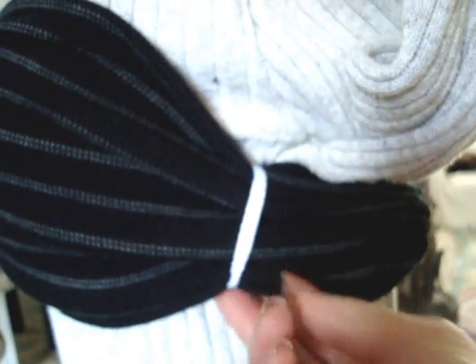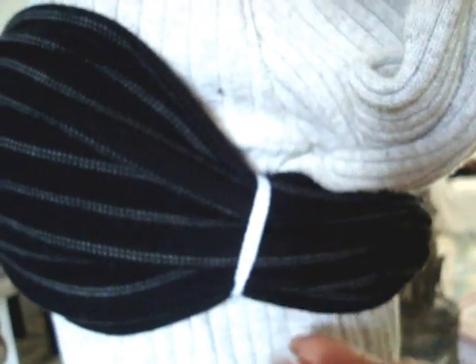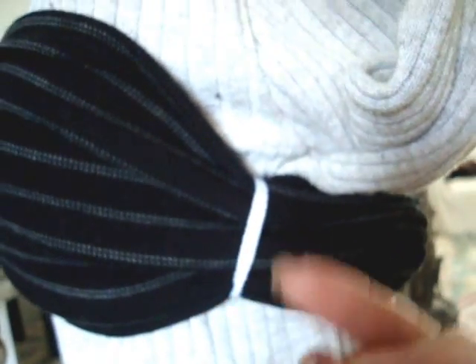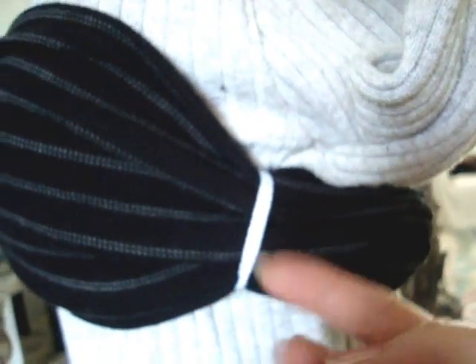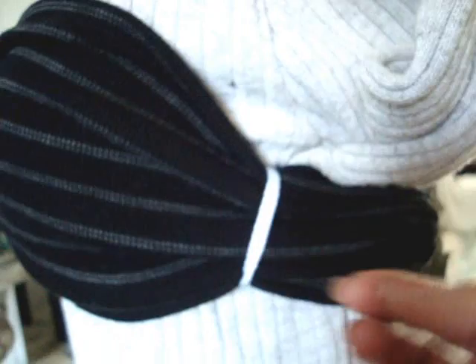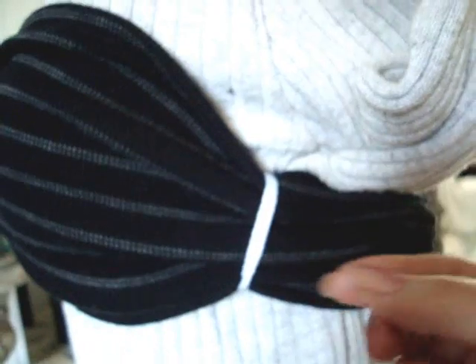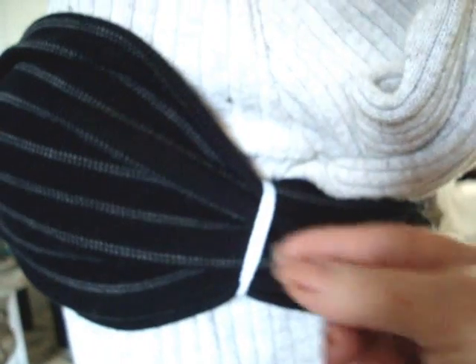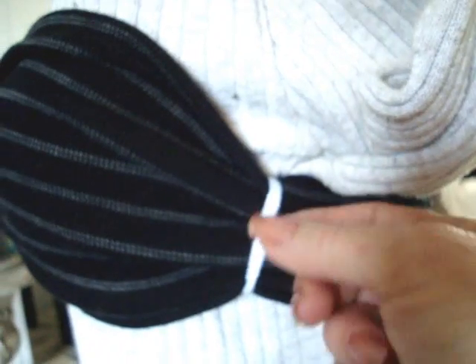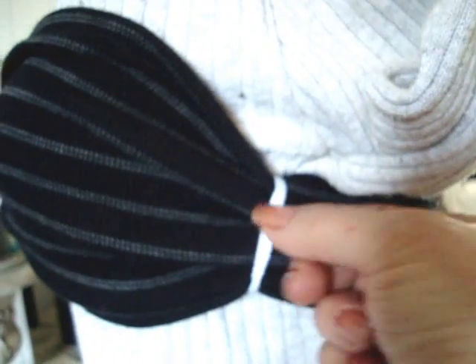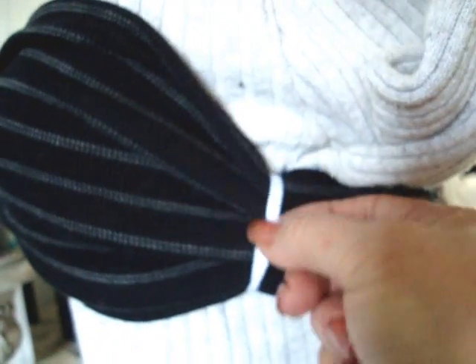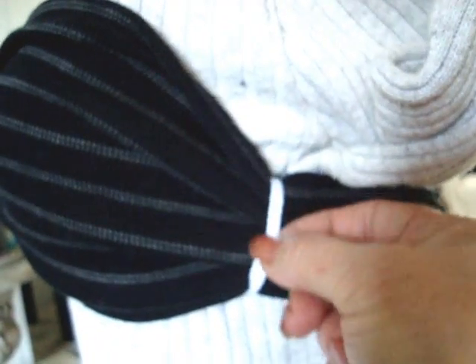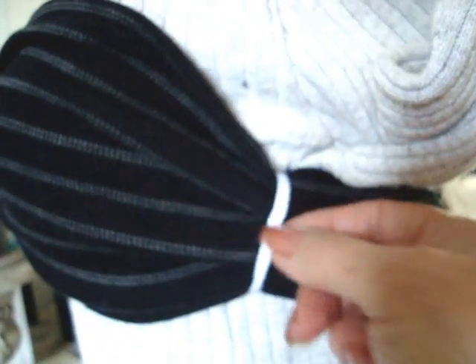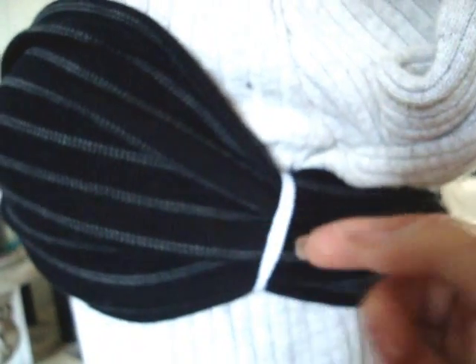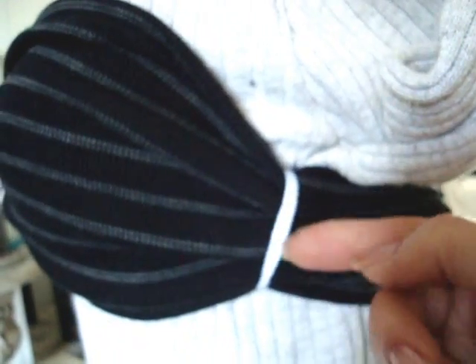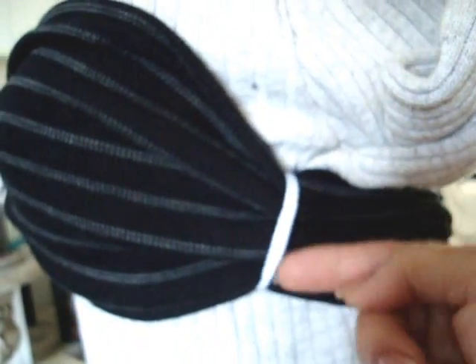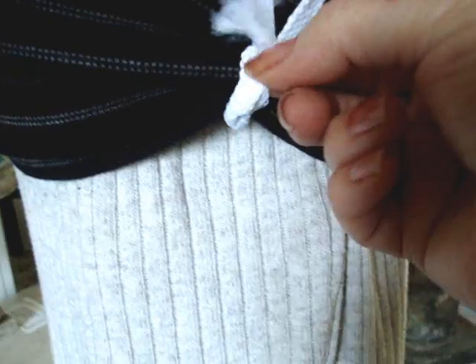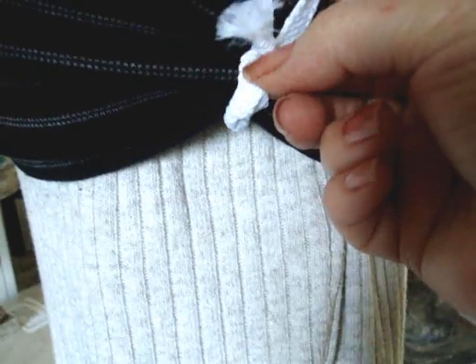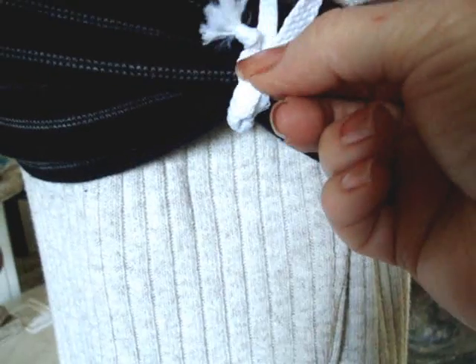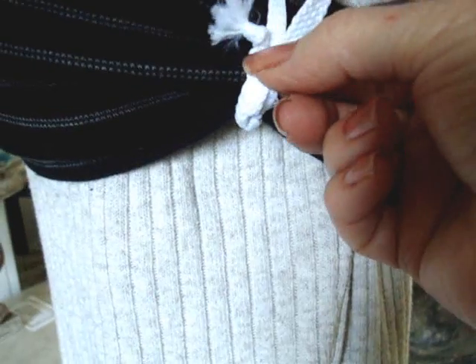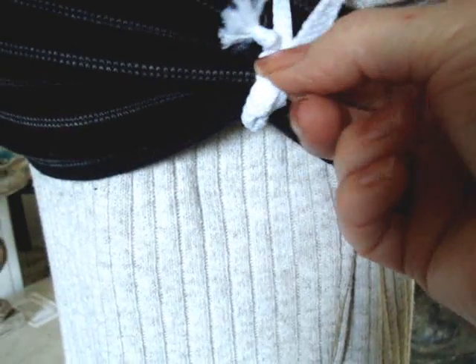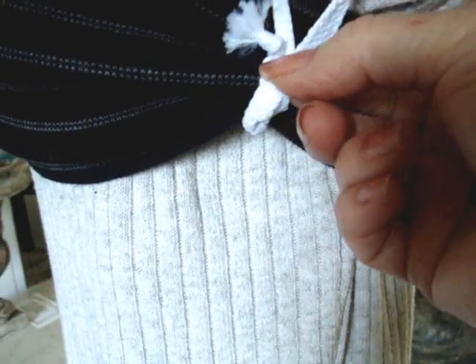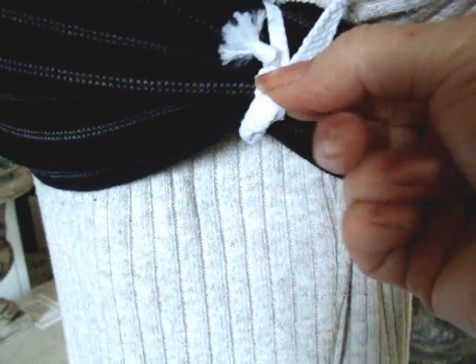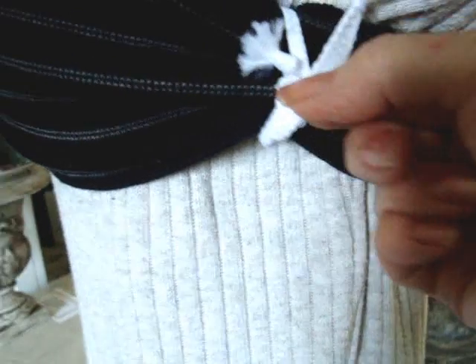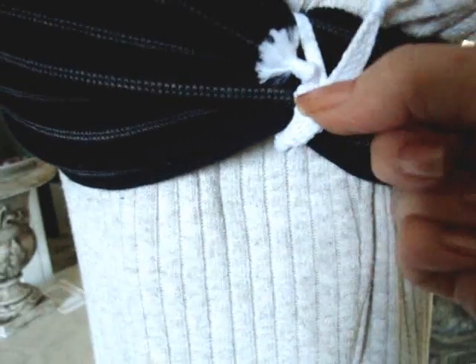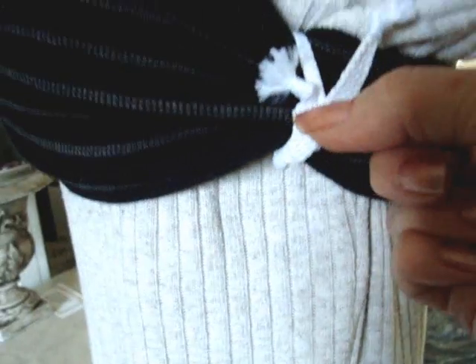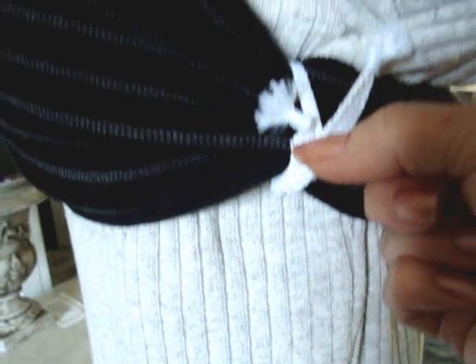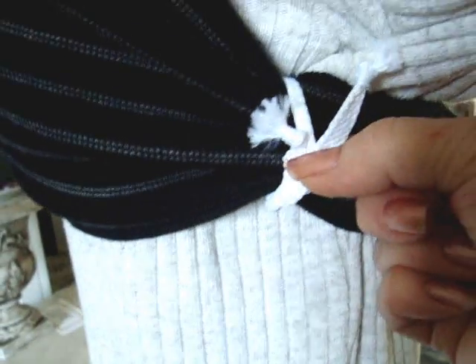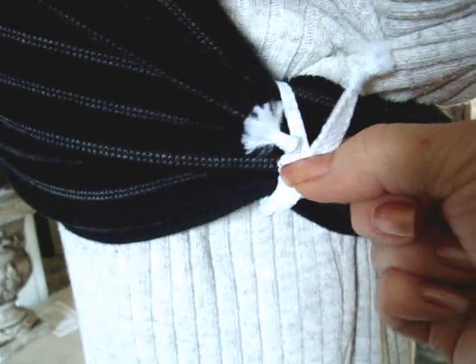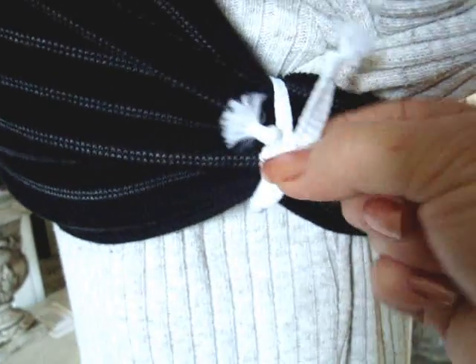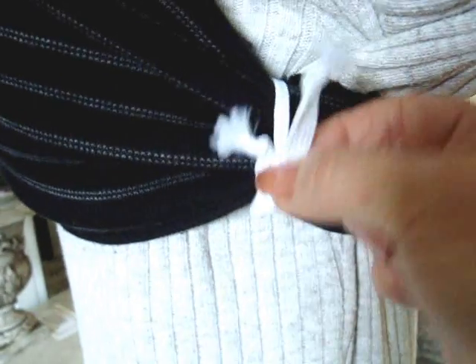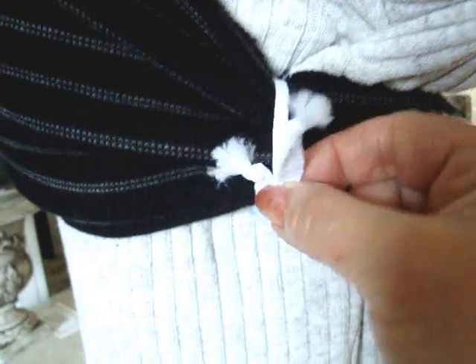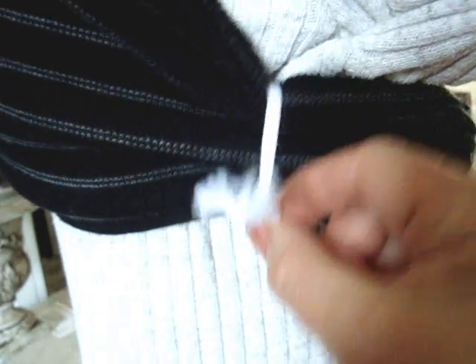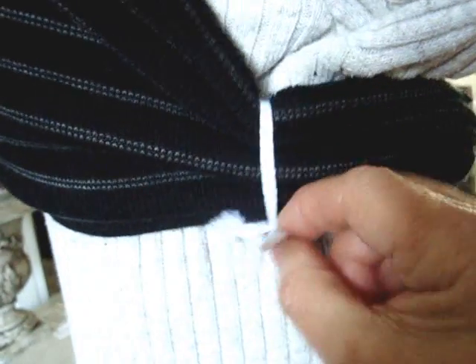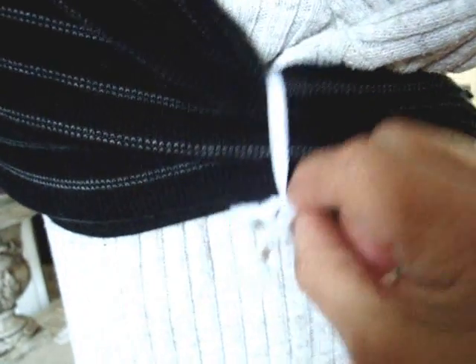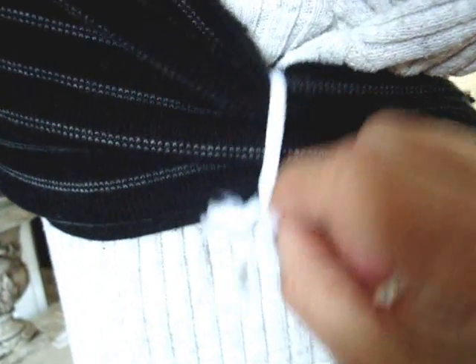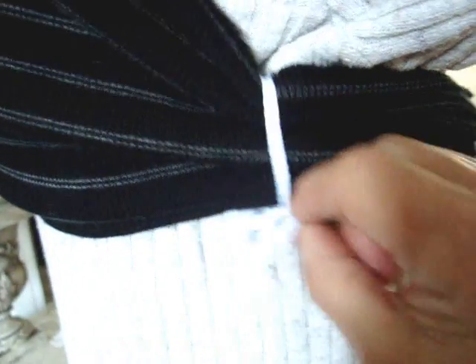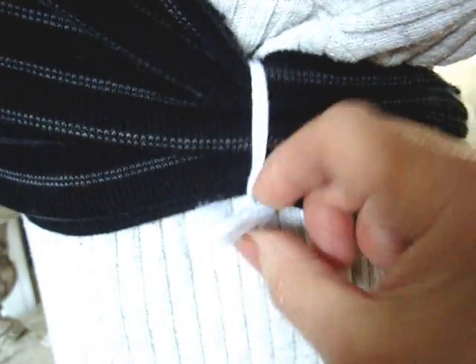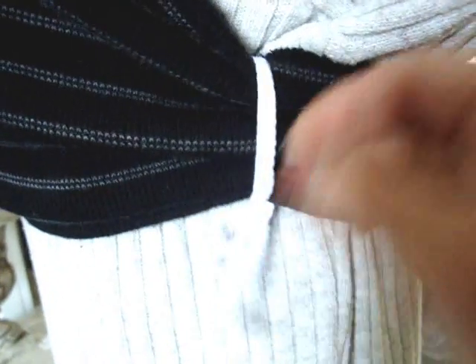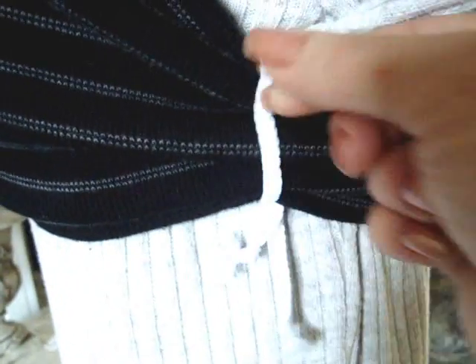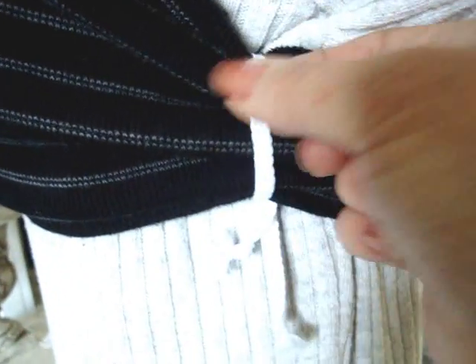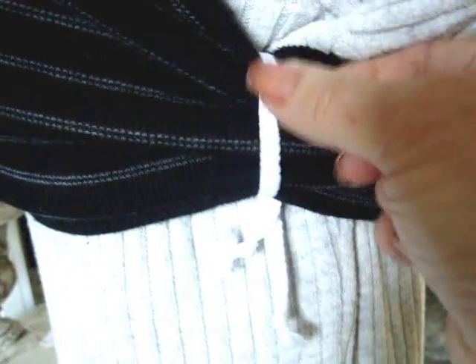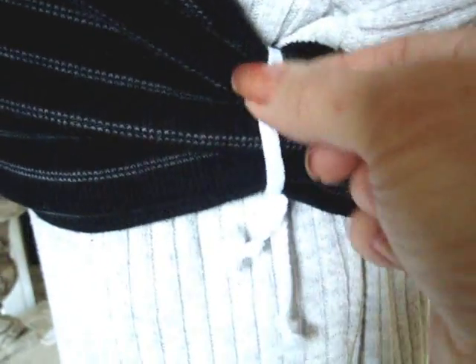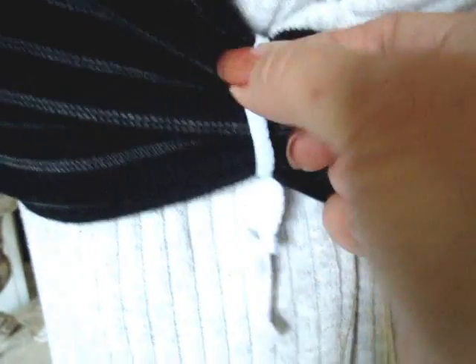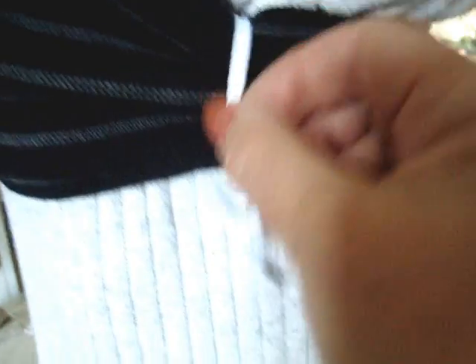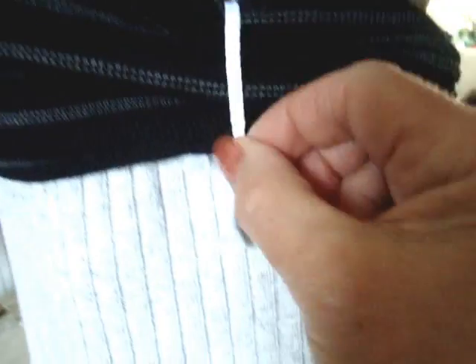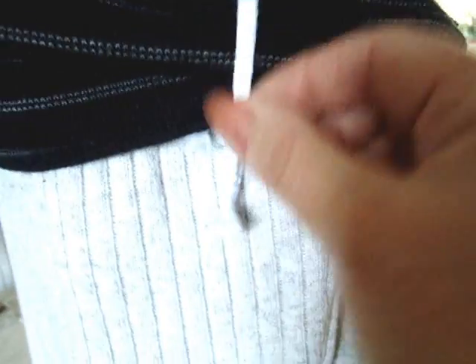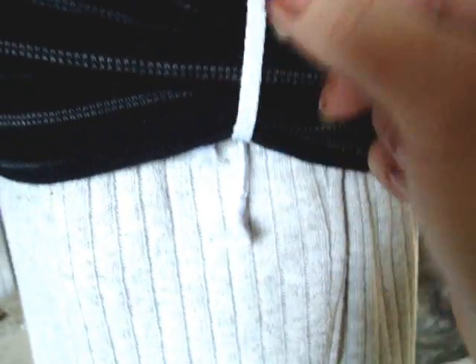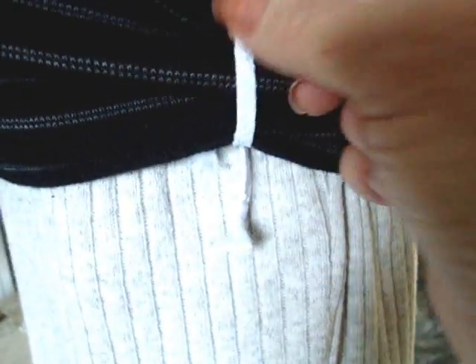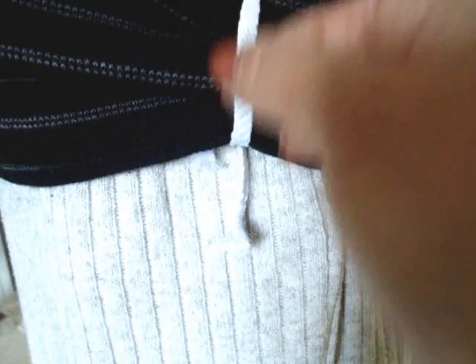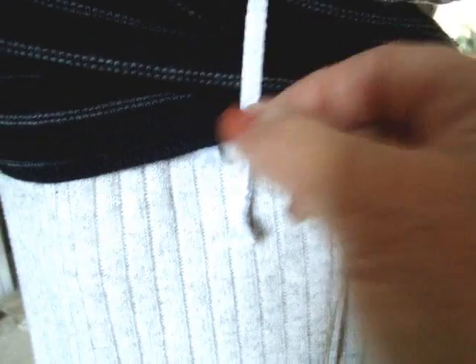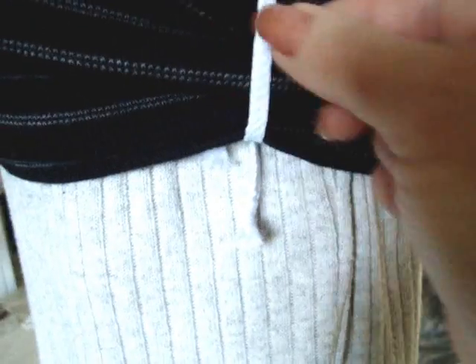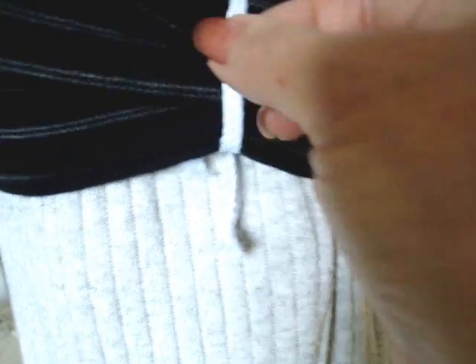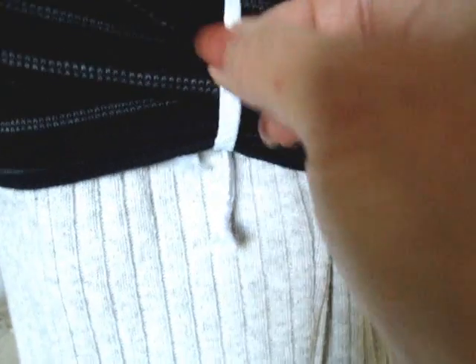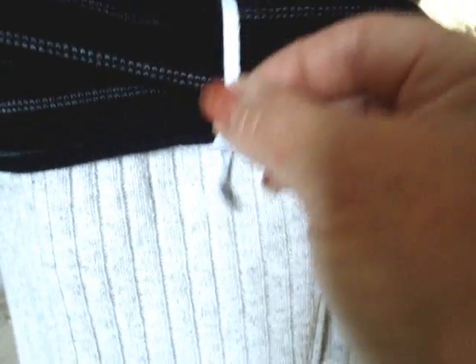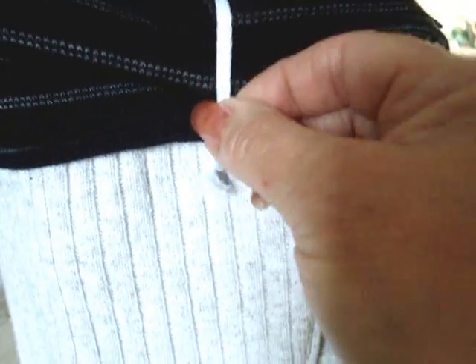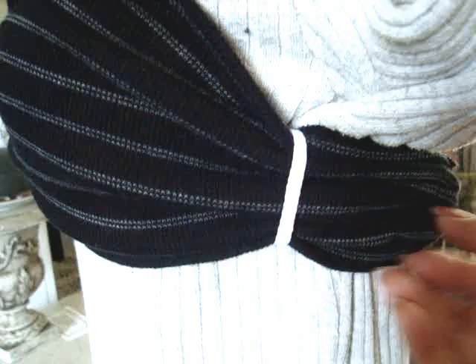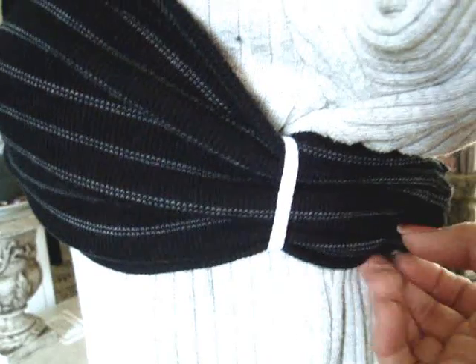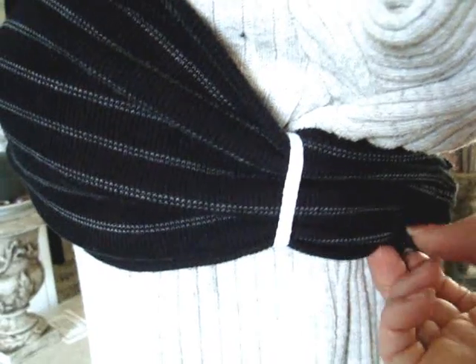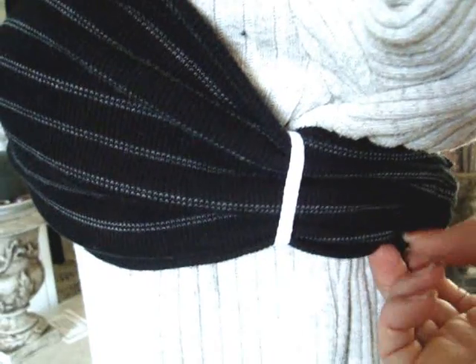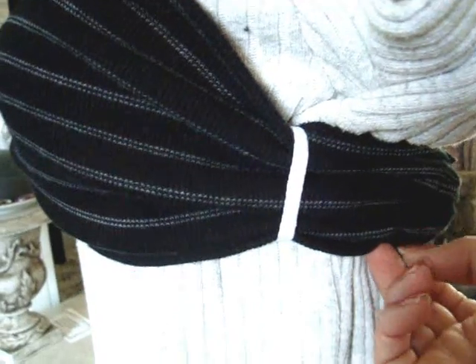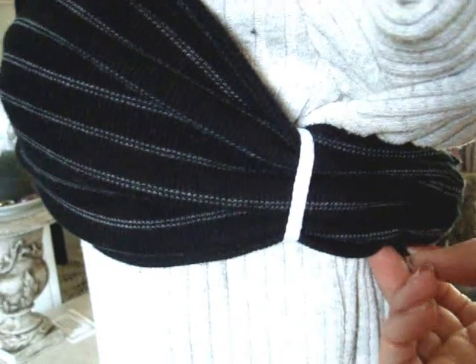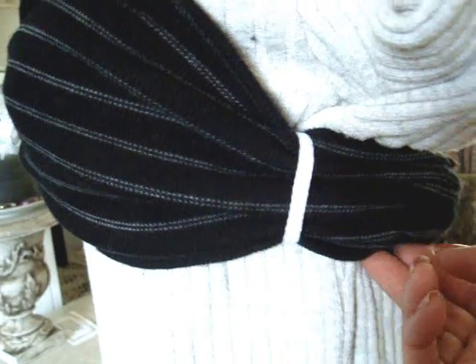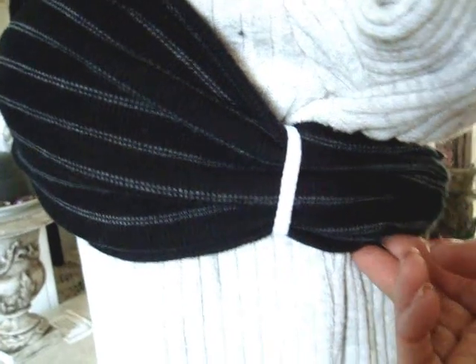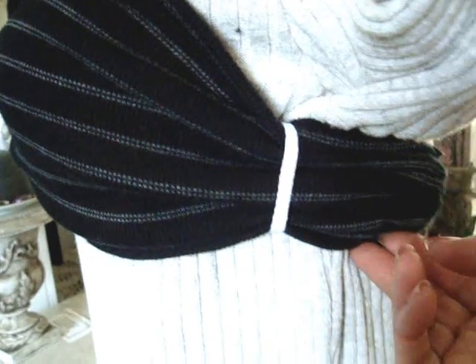You can cut those knots off, or you could bring all those strands together and sew them, so that when you pull it to the inside the knots would be hidden.